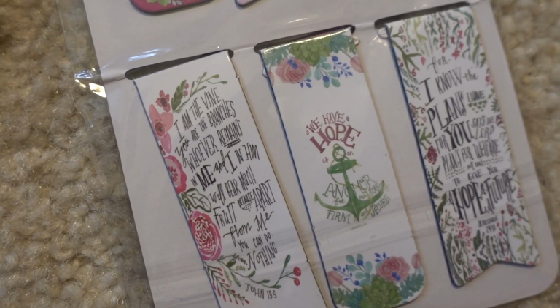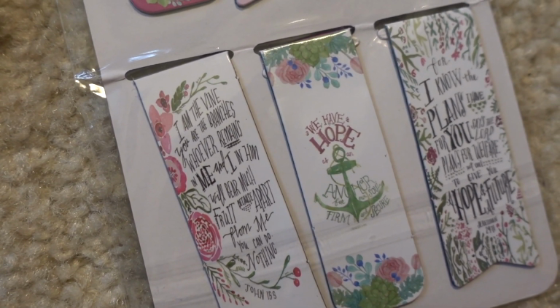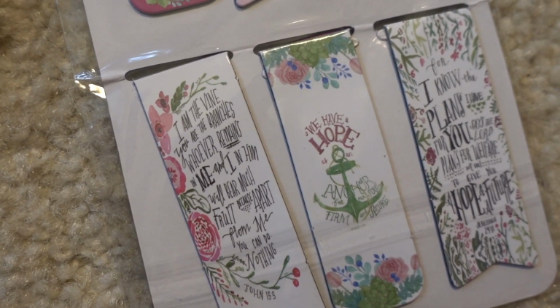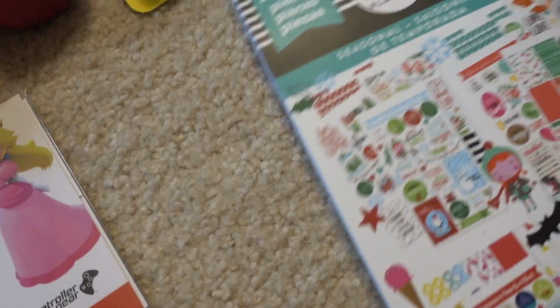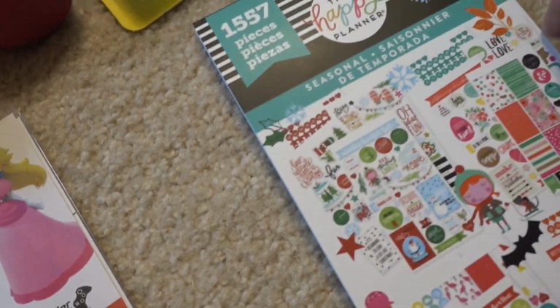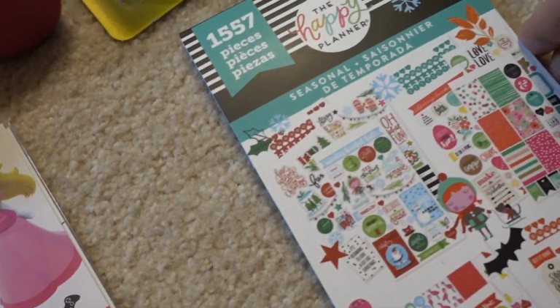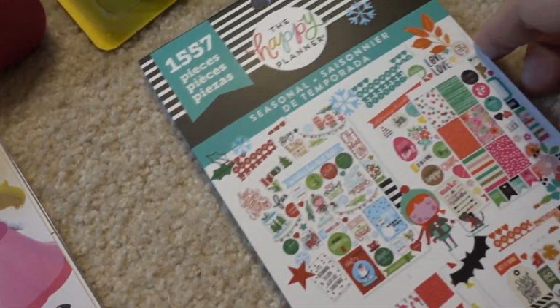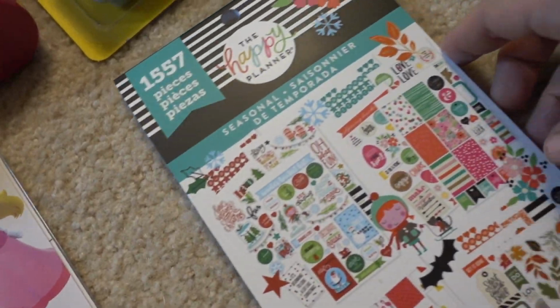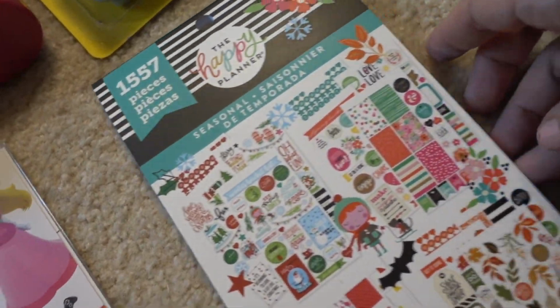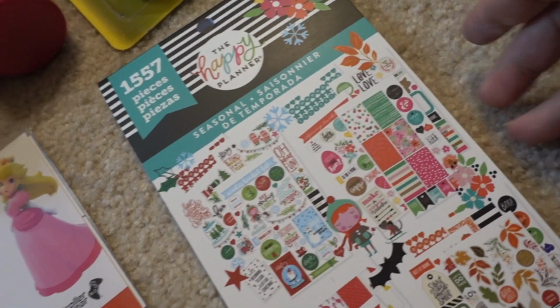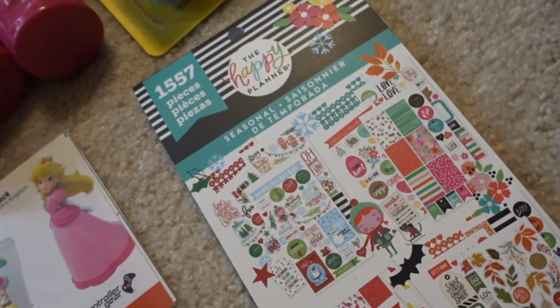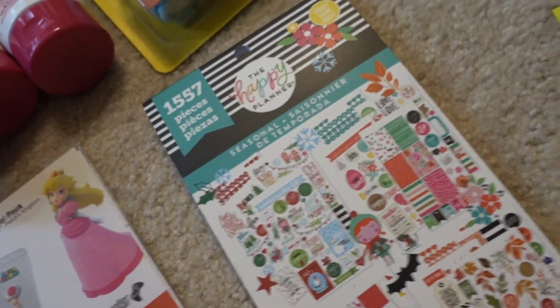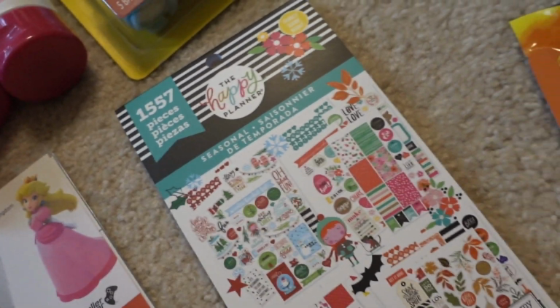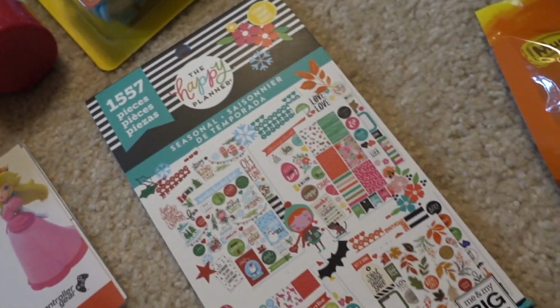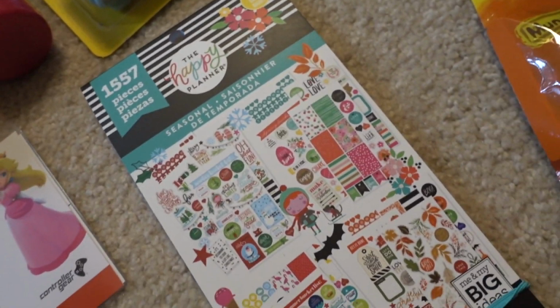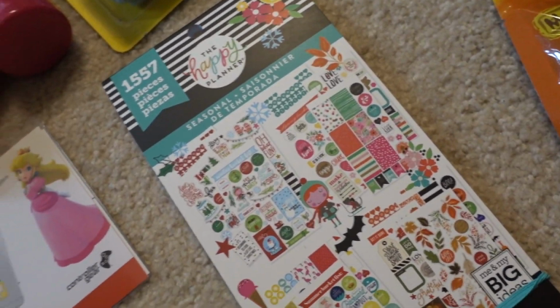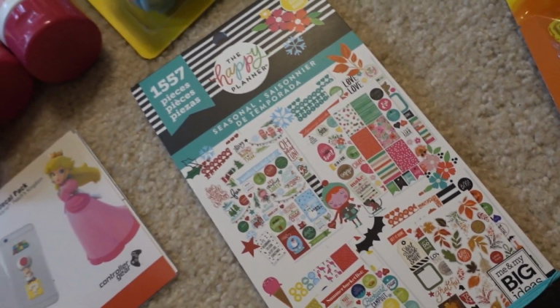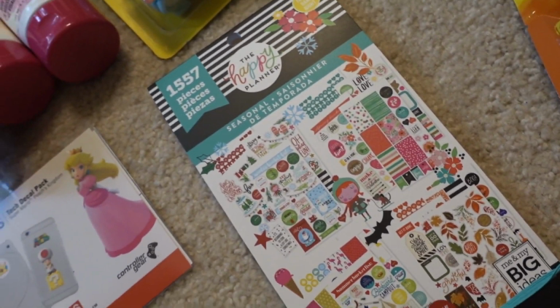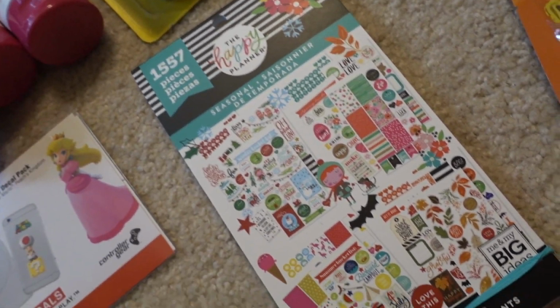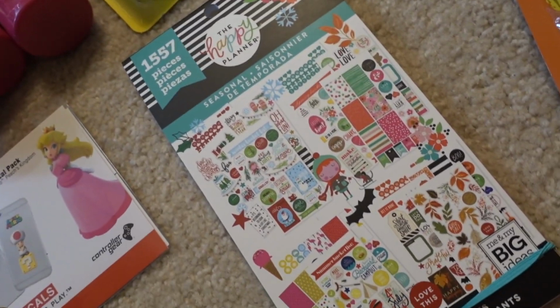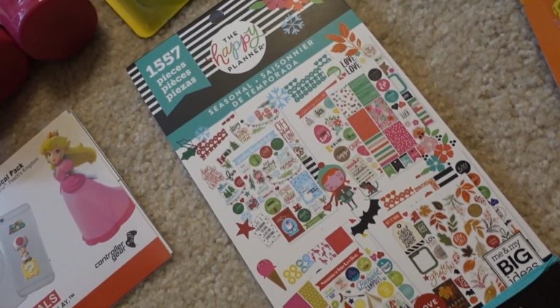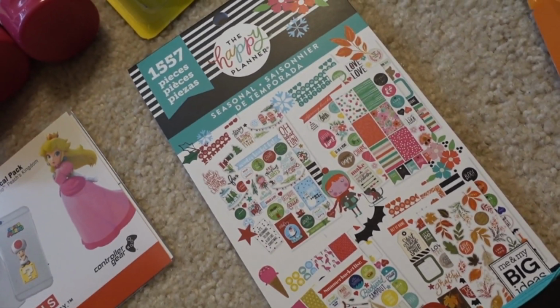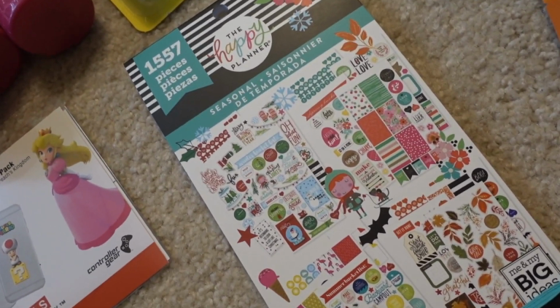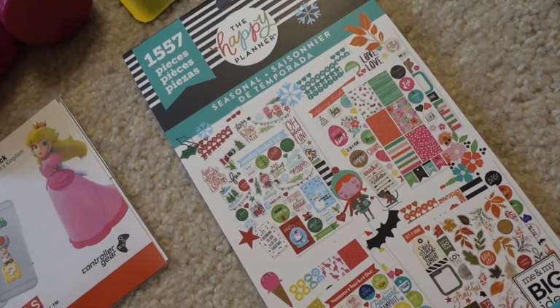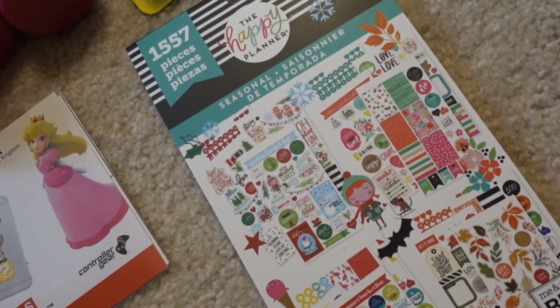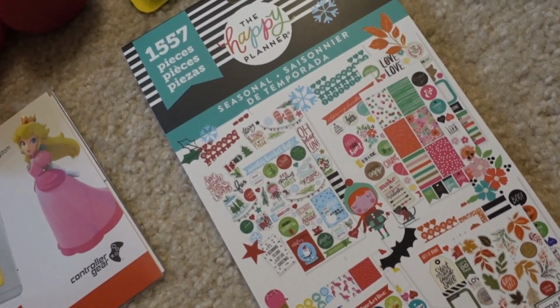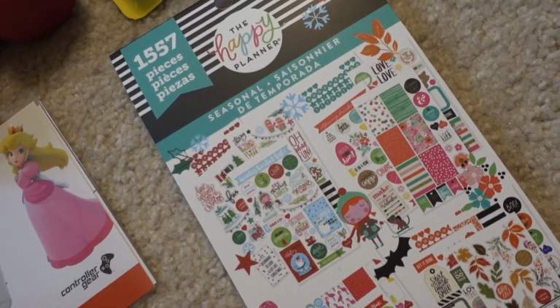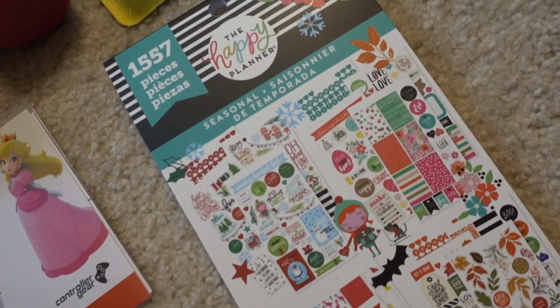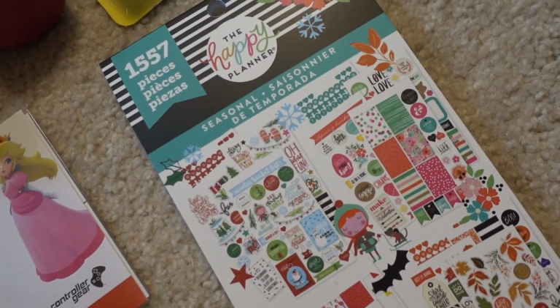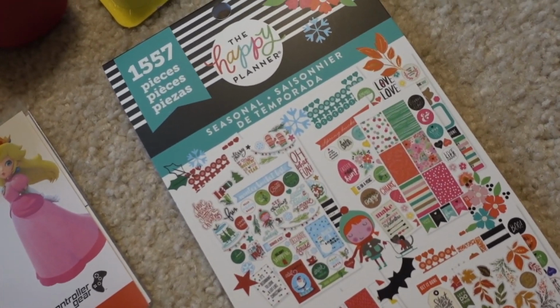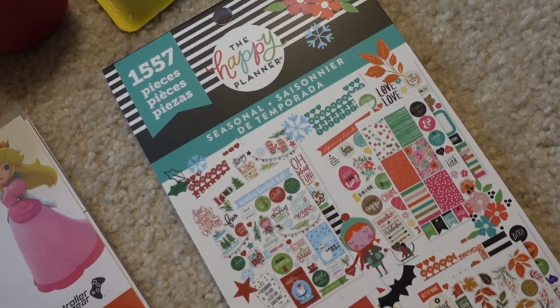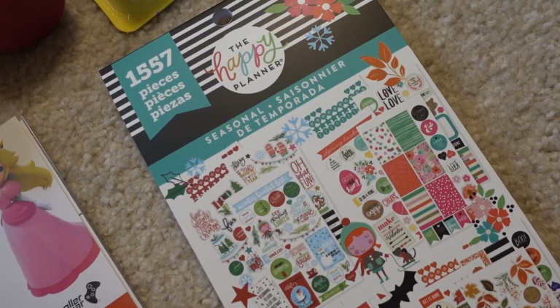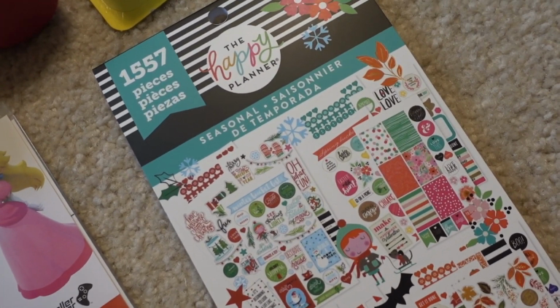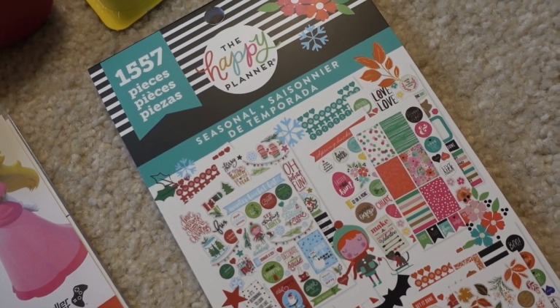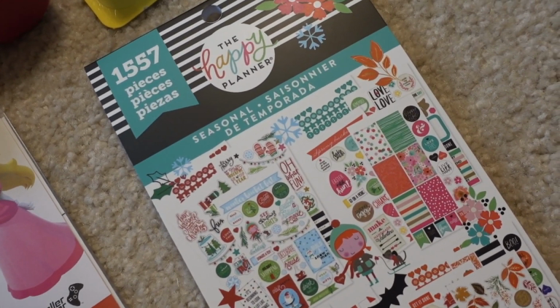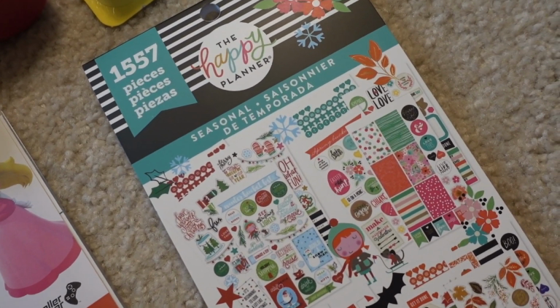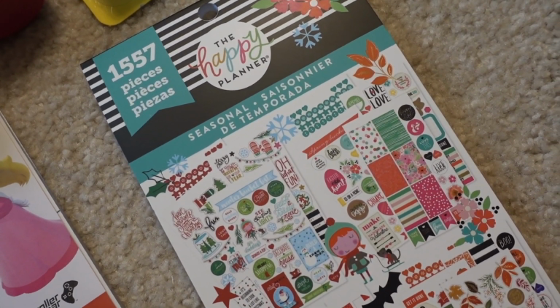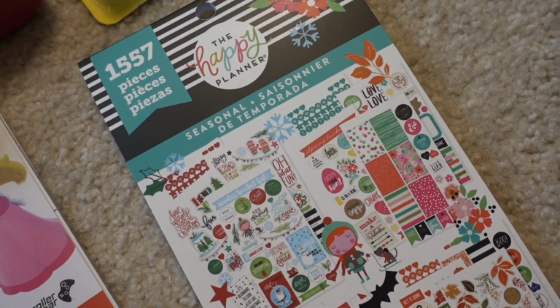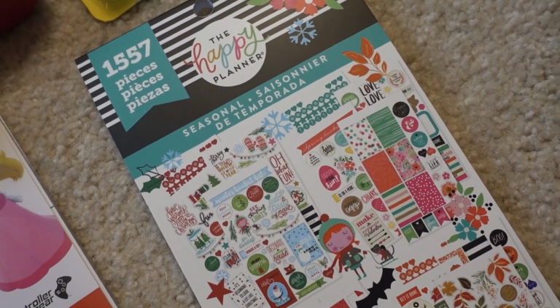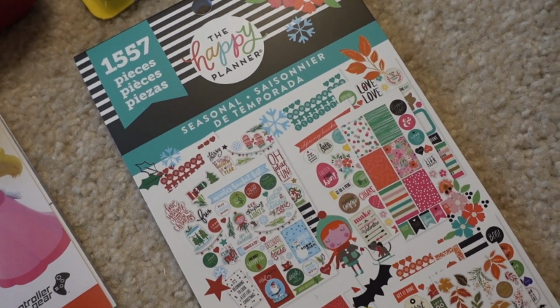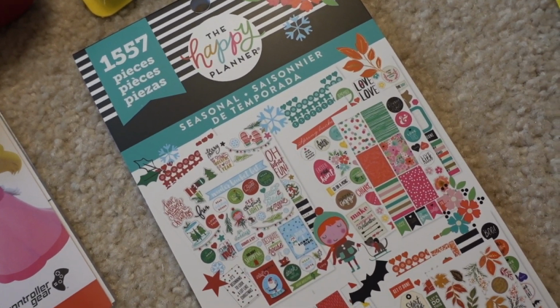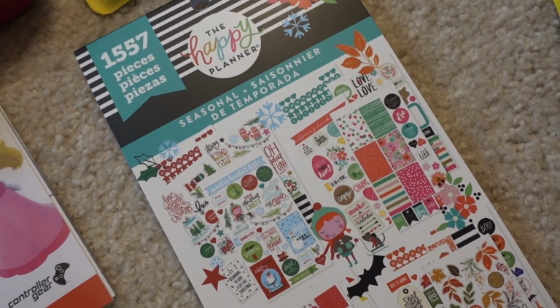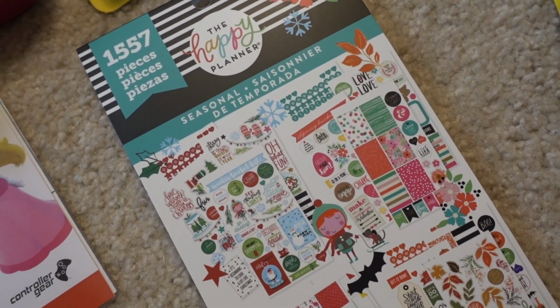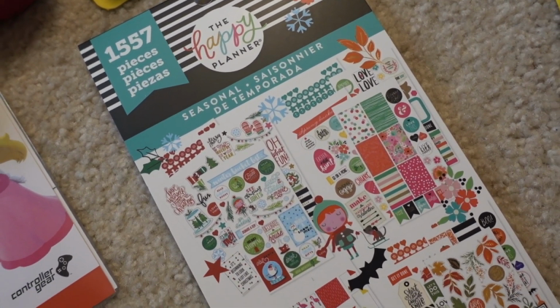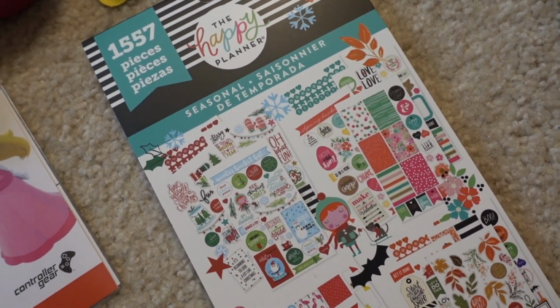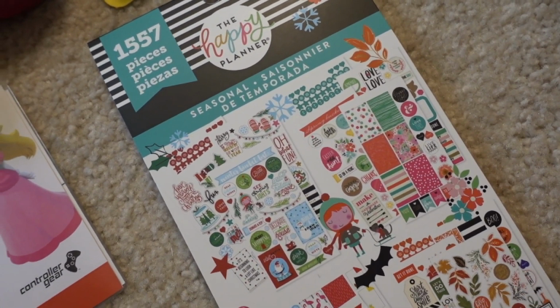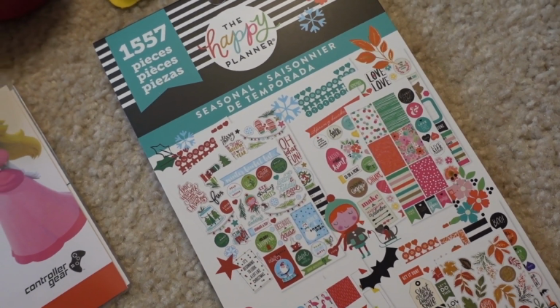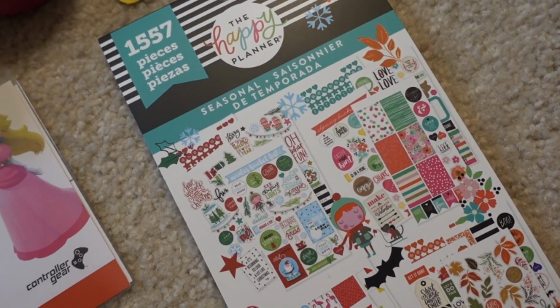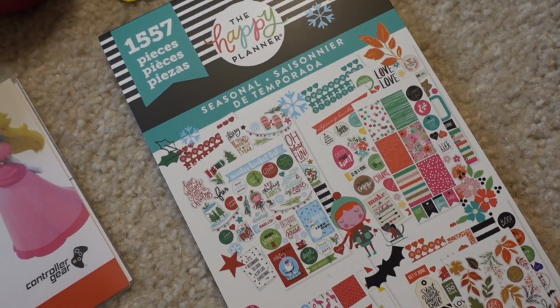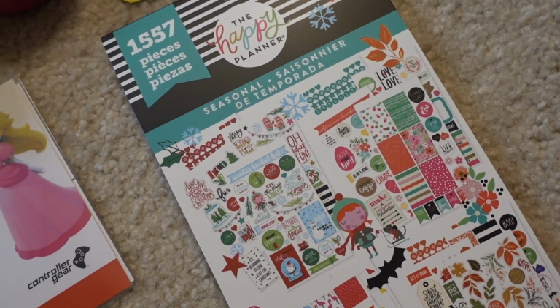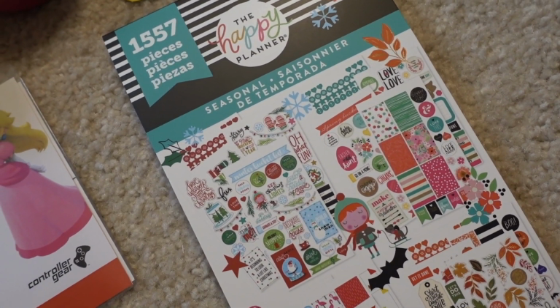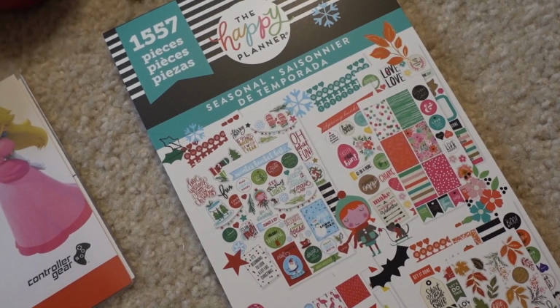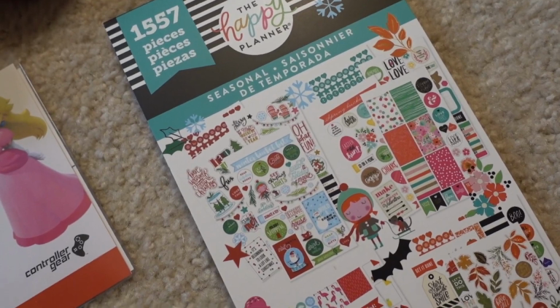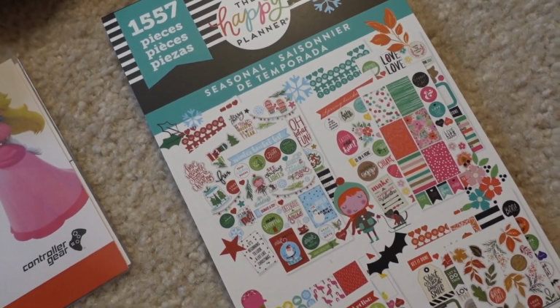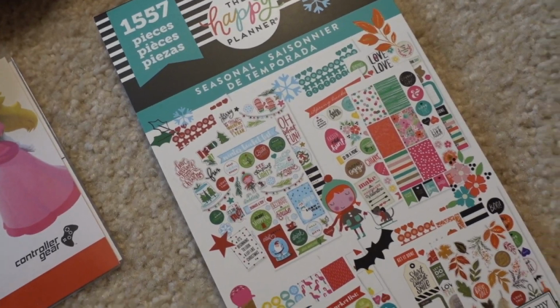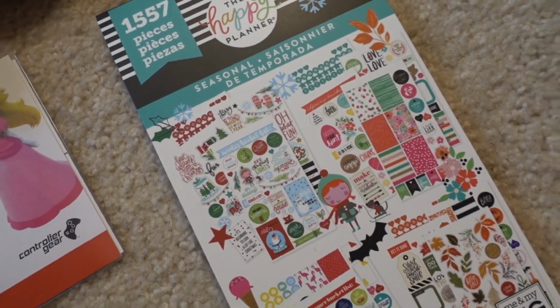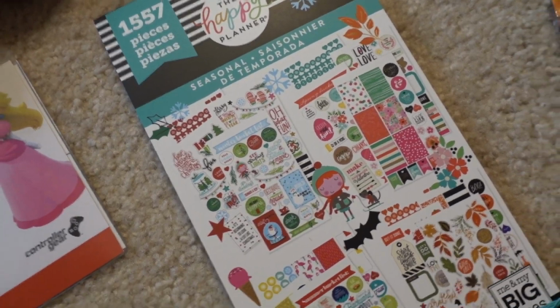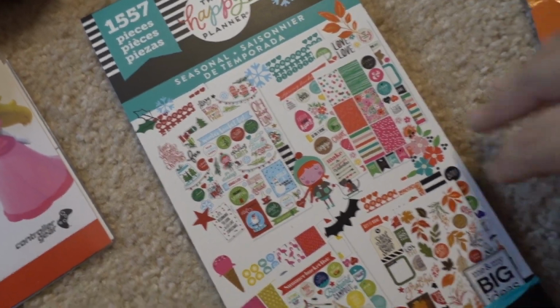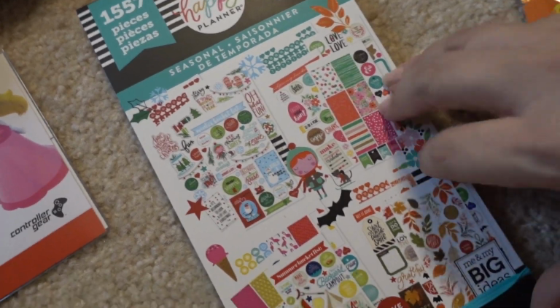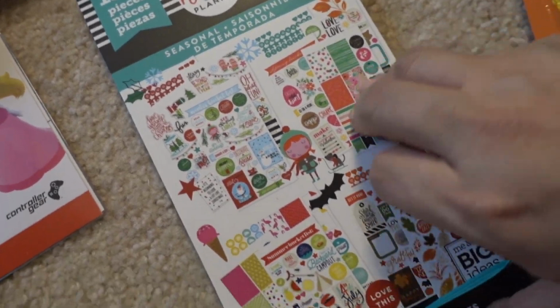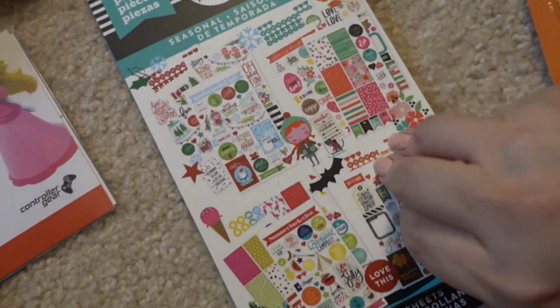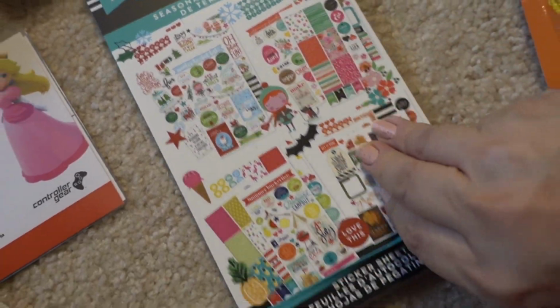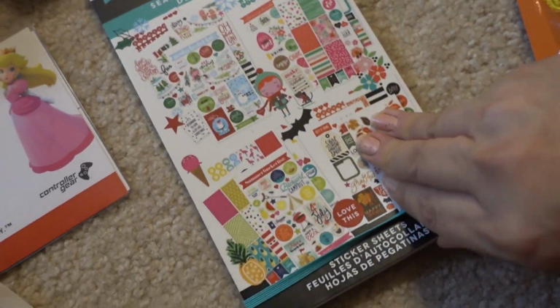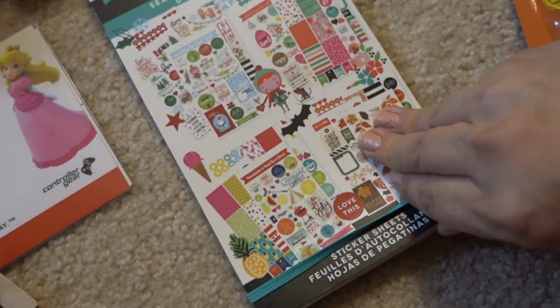You've probably seen these already, but these finally came to my Dollar Tree — the Happy Planner stuff! I just picked up the seasonal kind, and they are very, very nice.